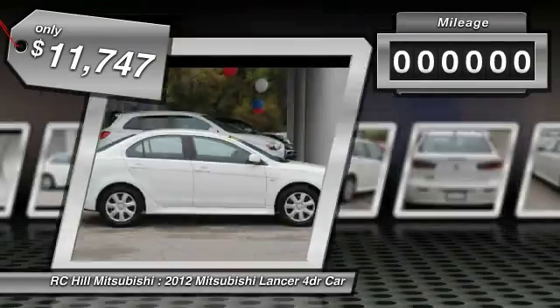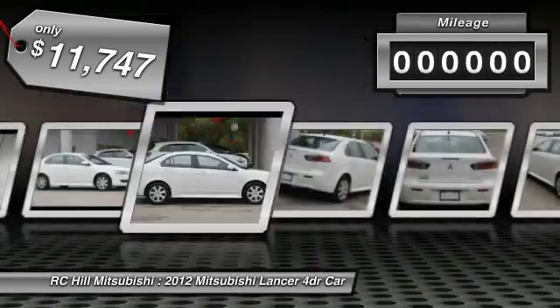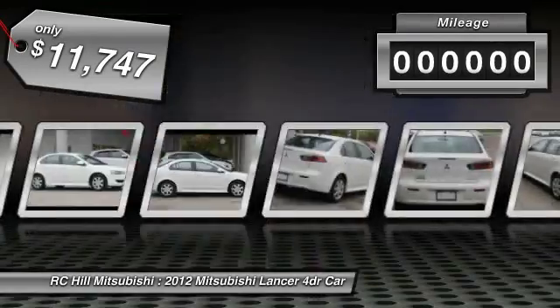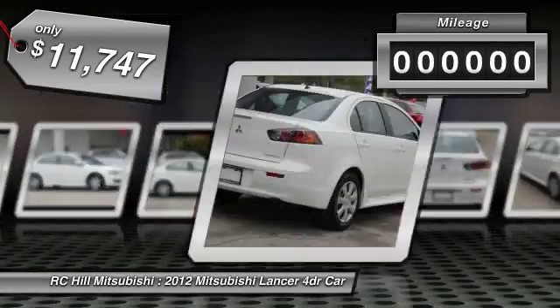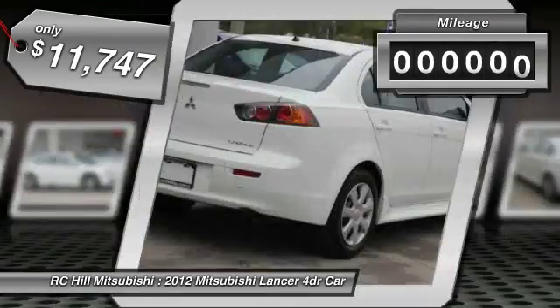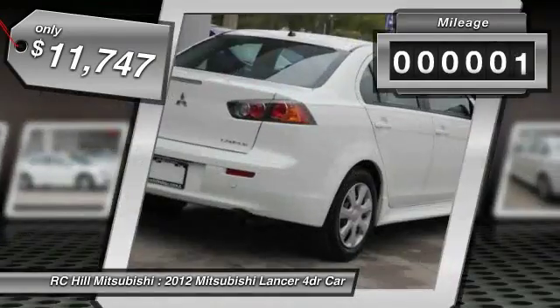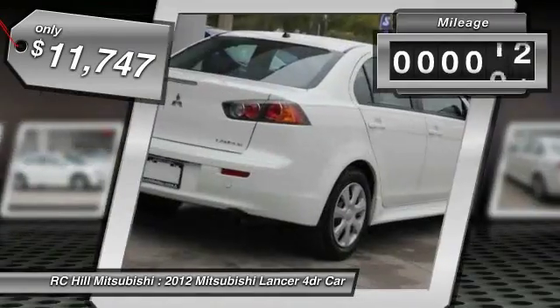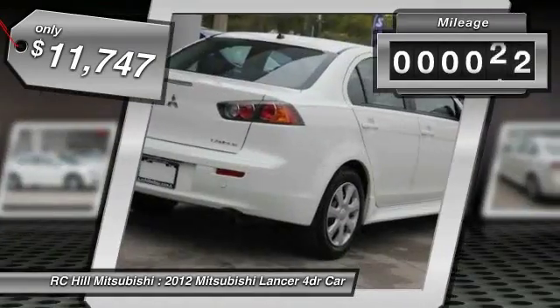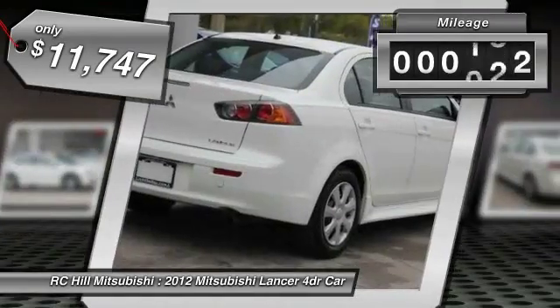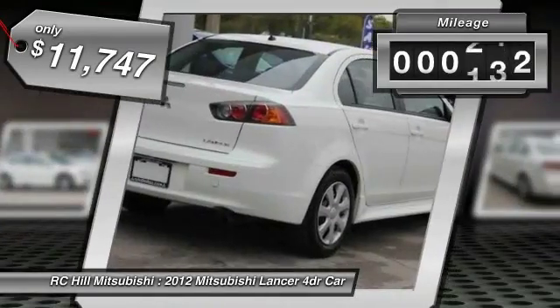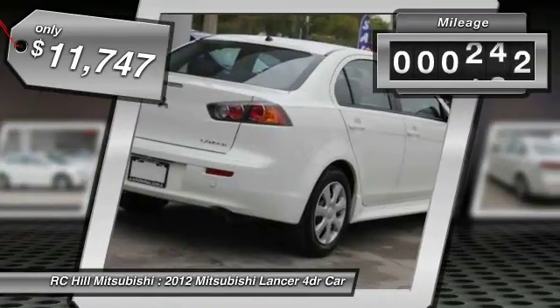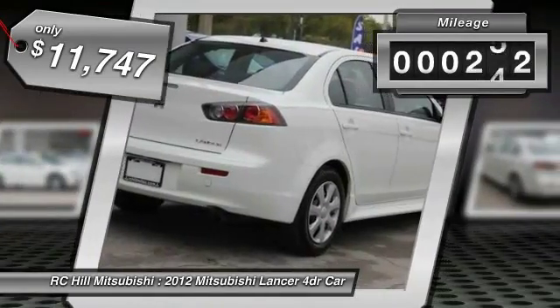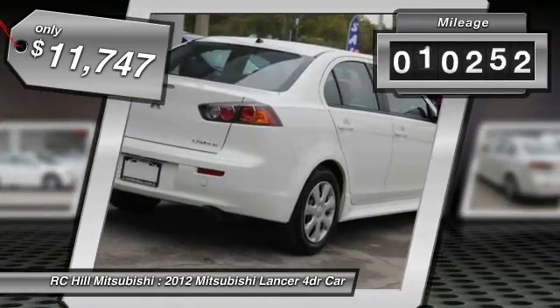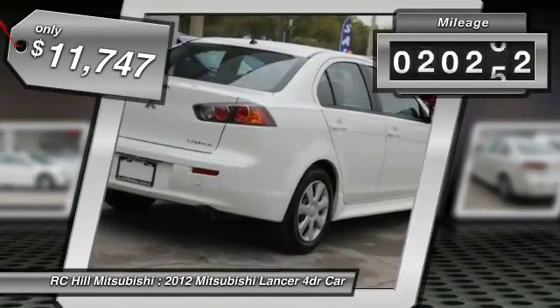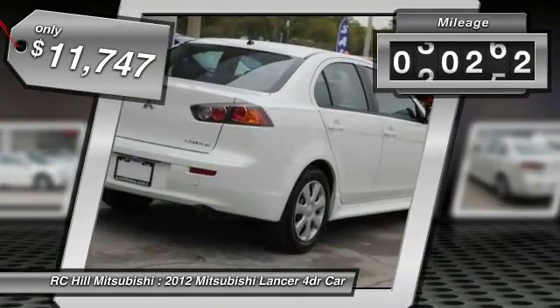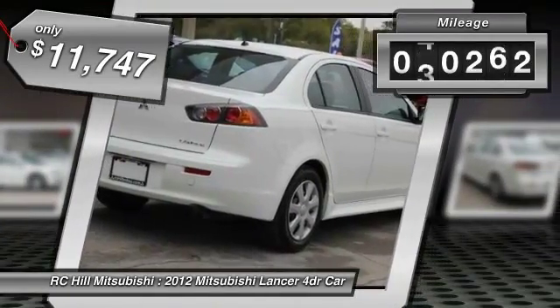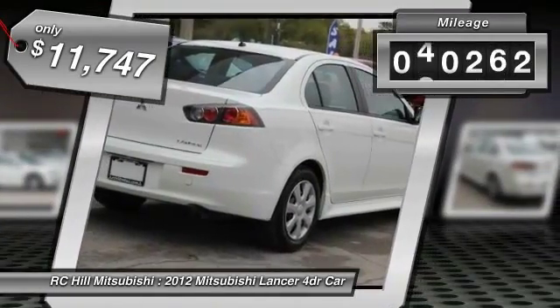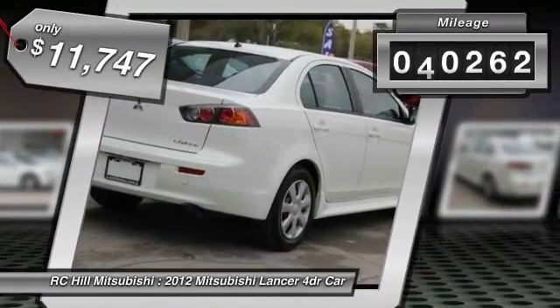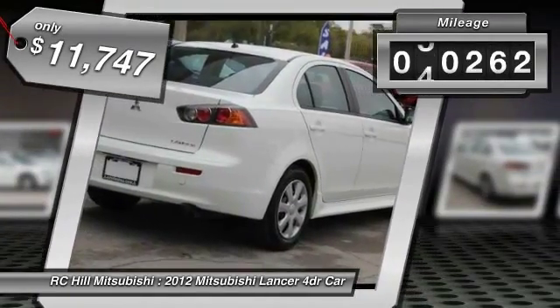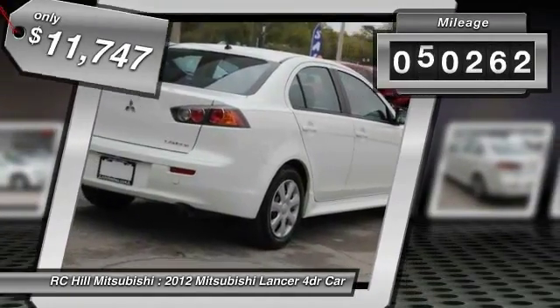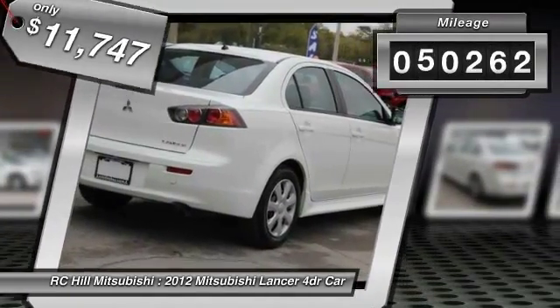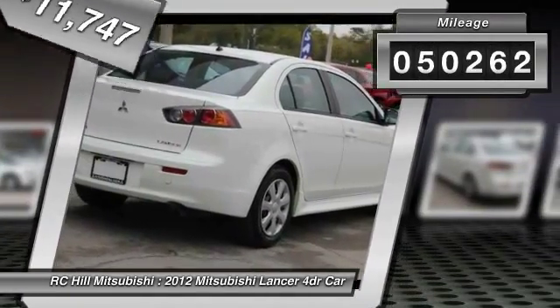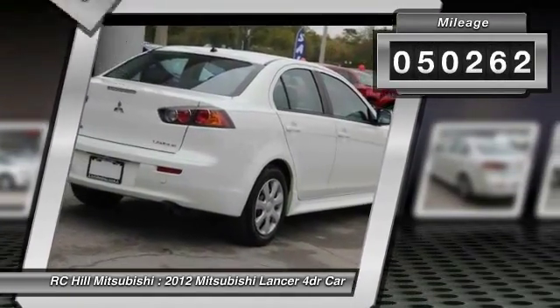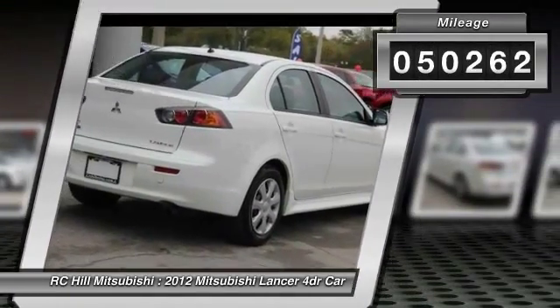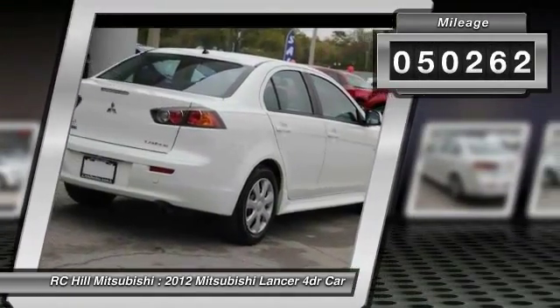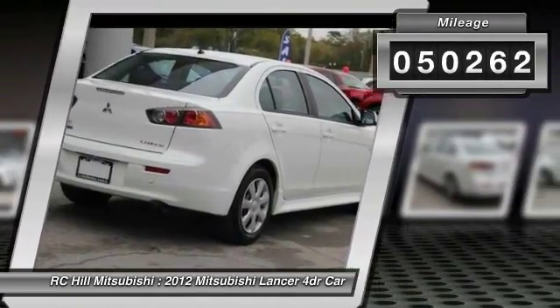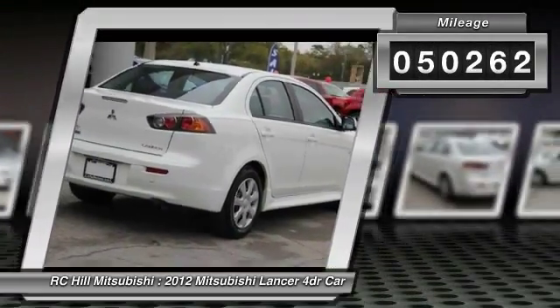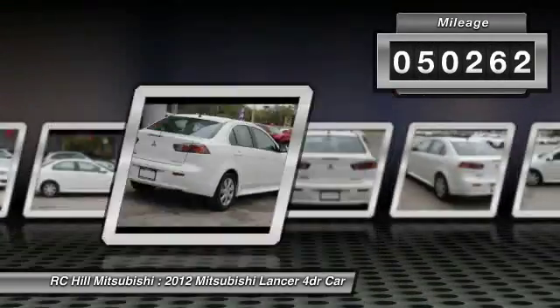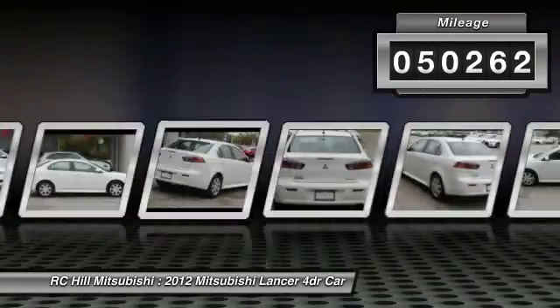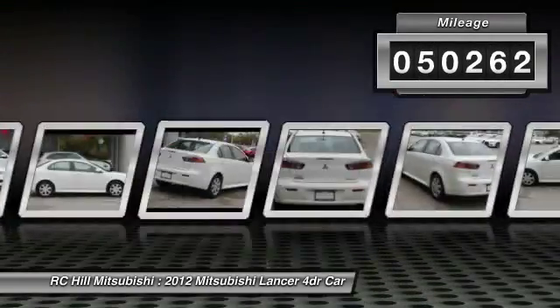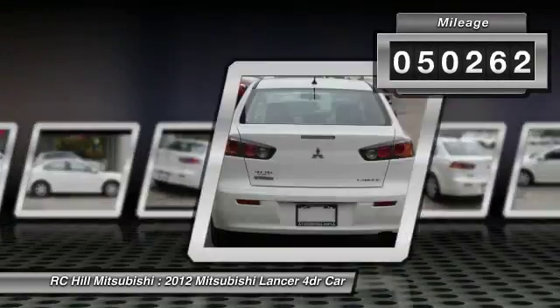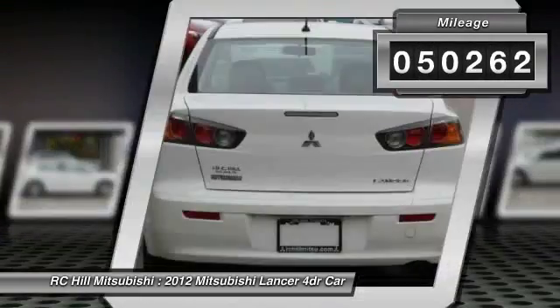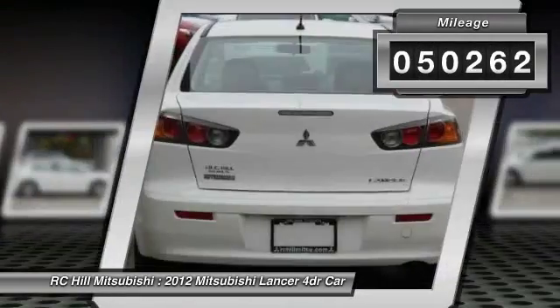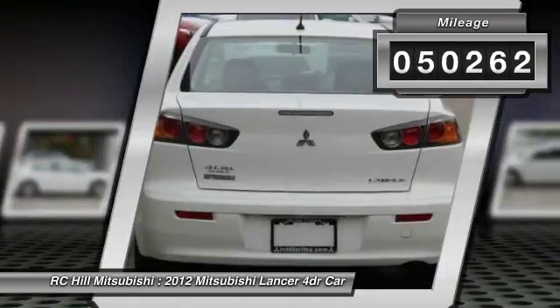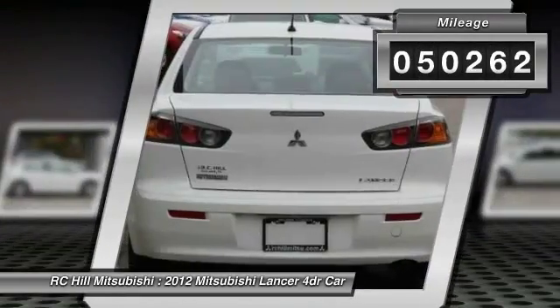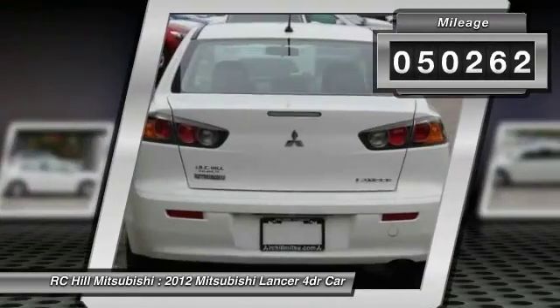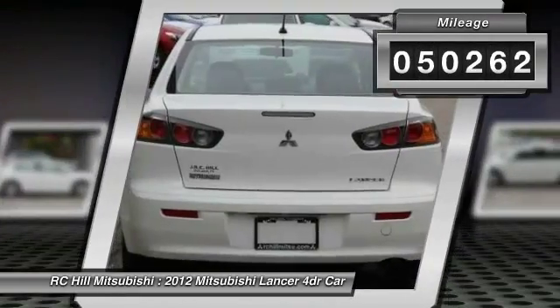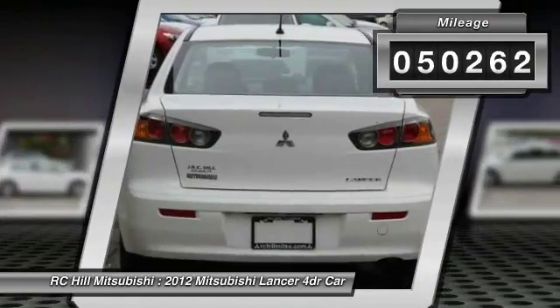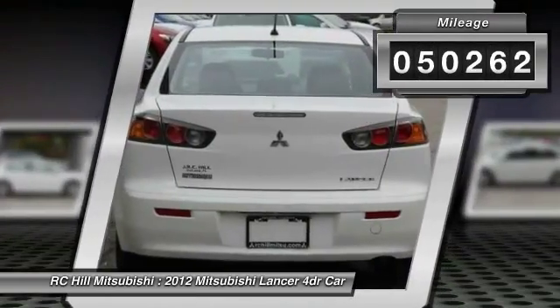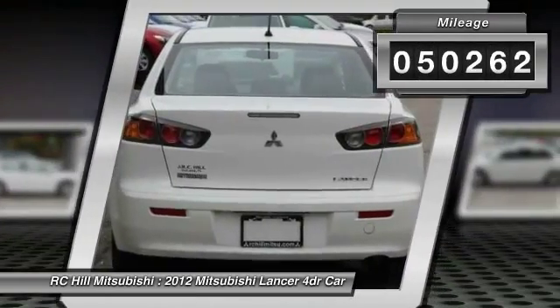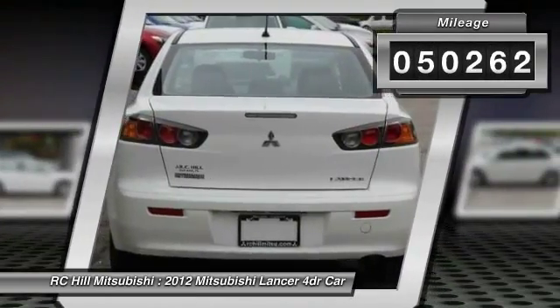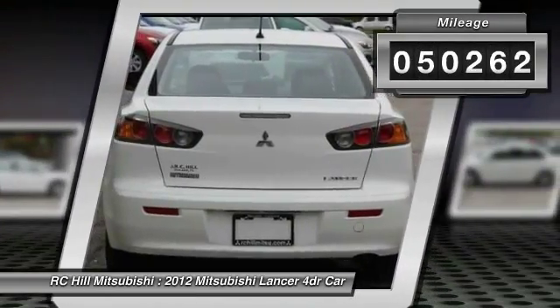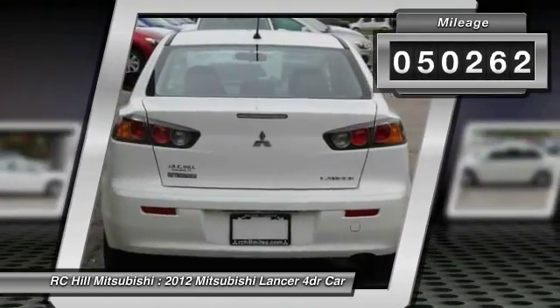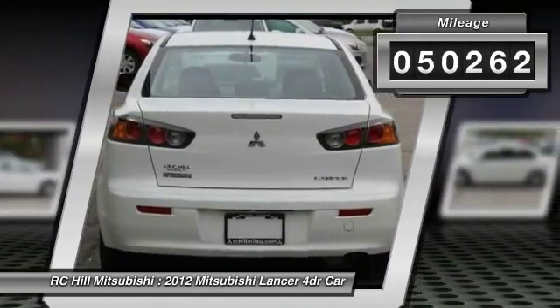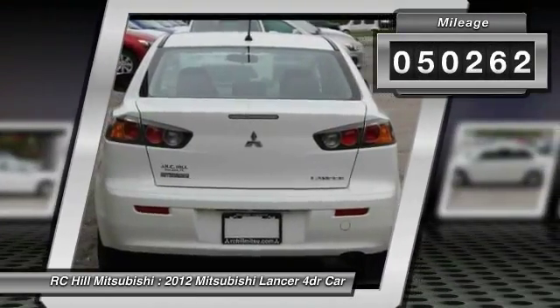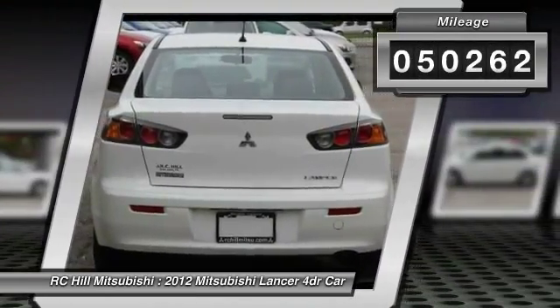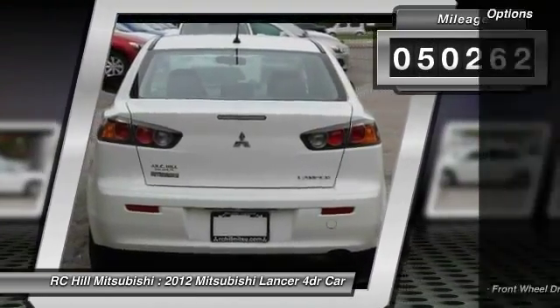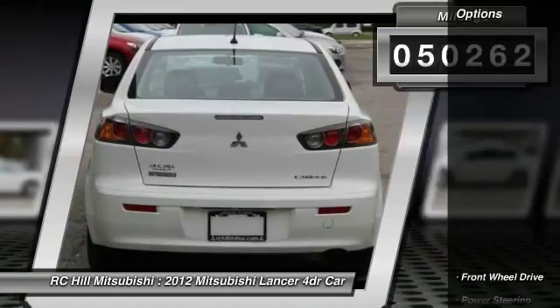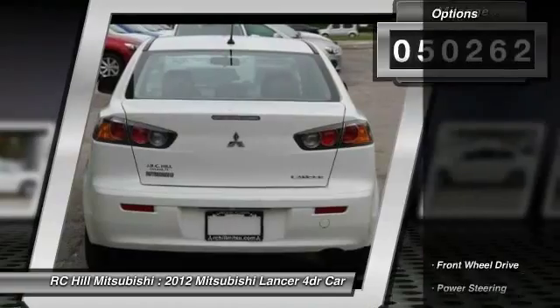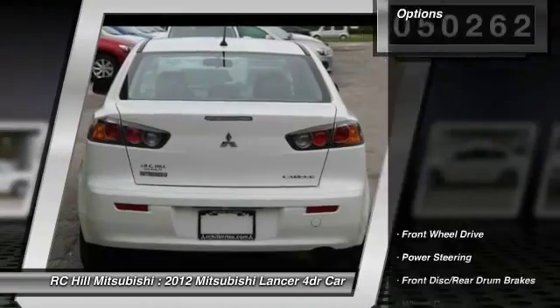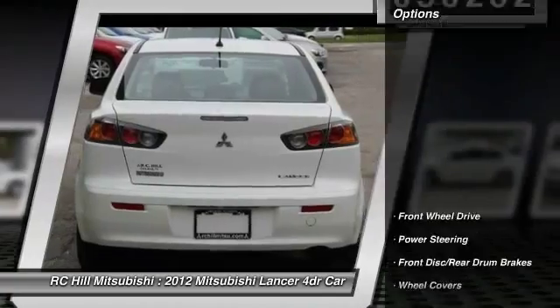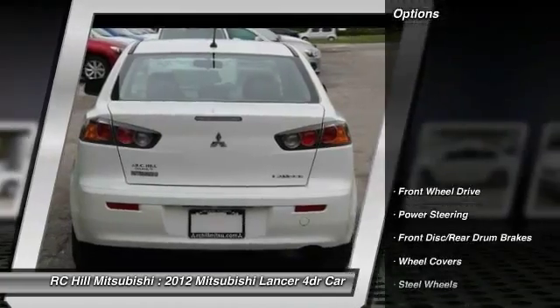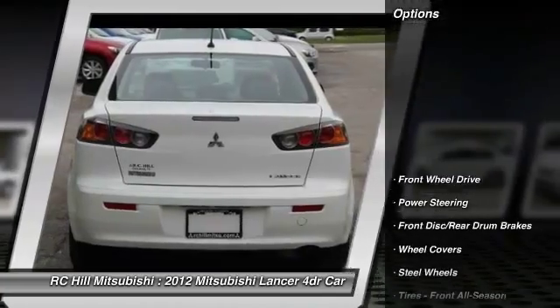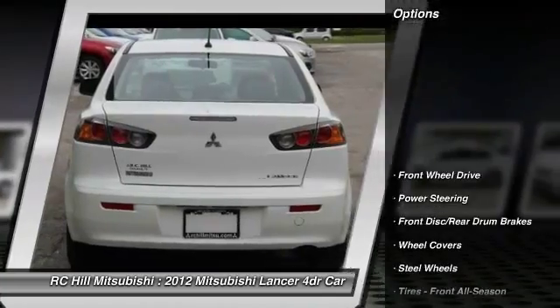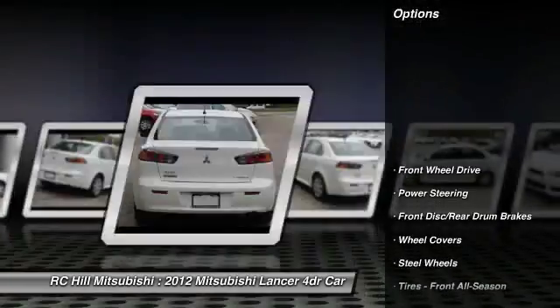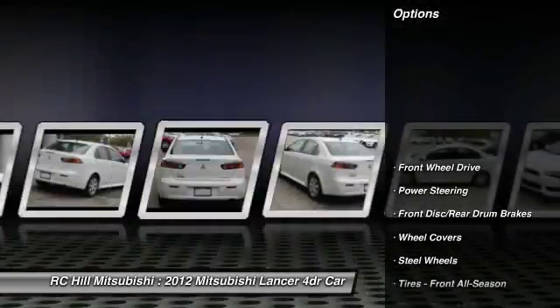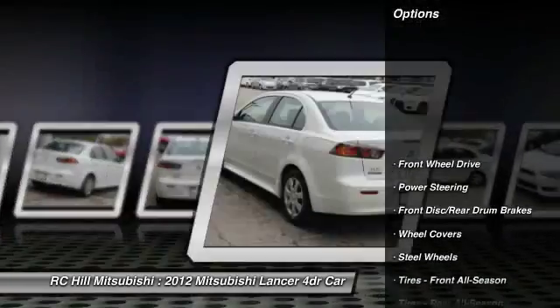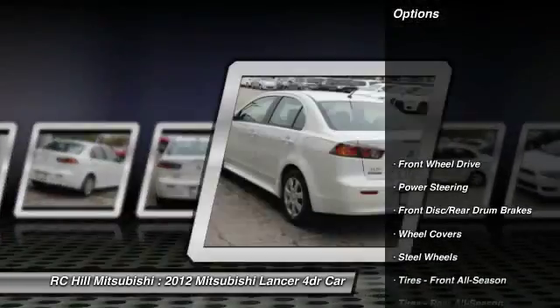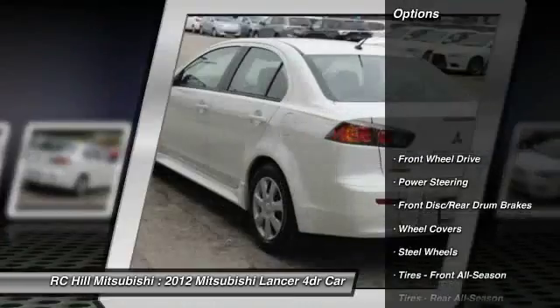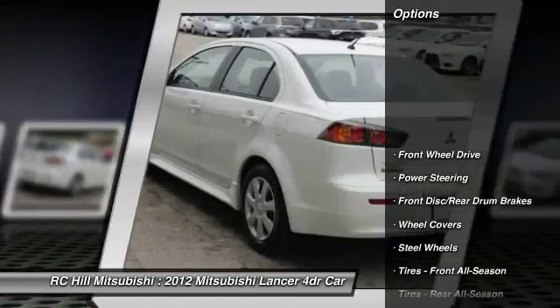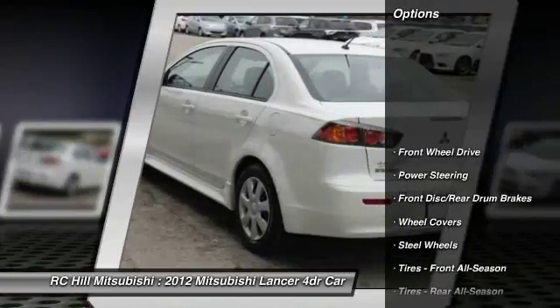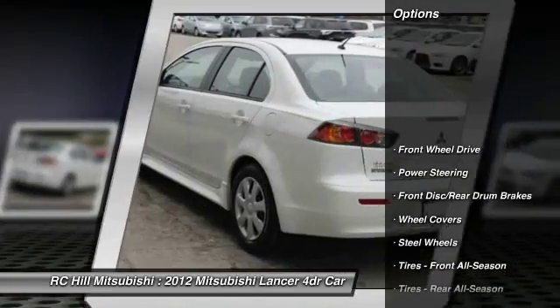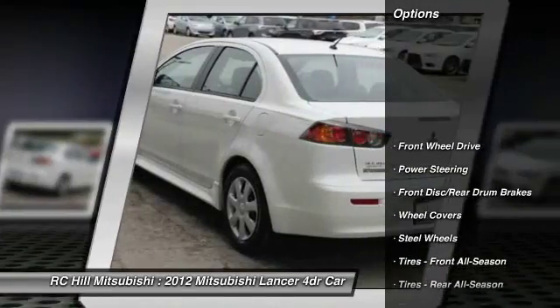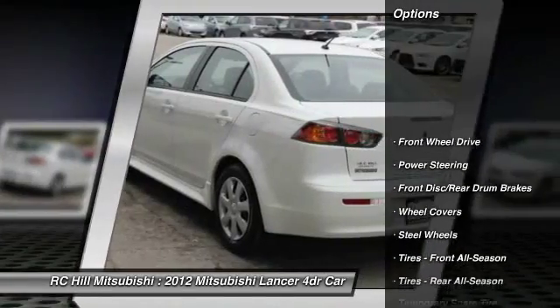This vehicle has less than 55,000 miles. Here are some of this vehicle's great options: steering wheel audio controls,